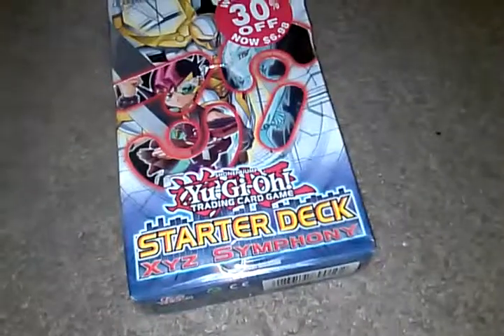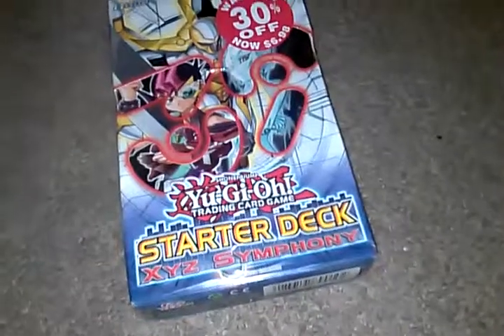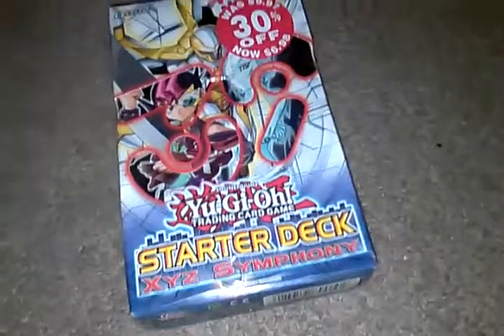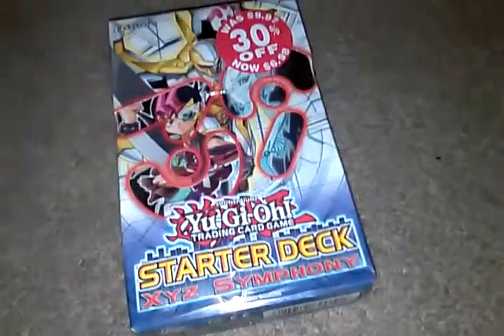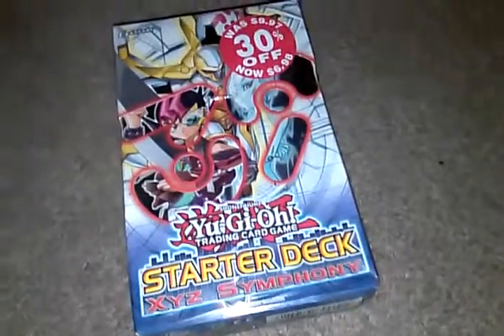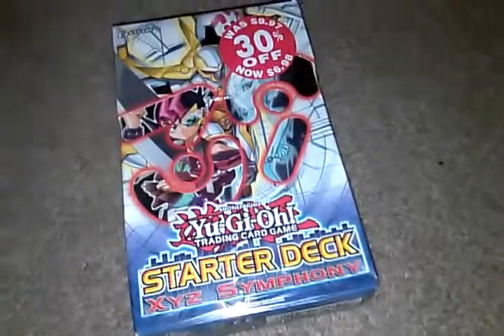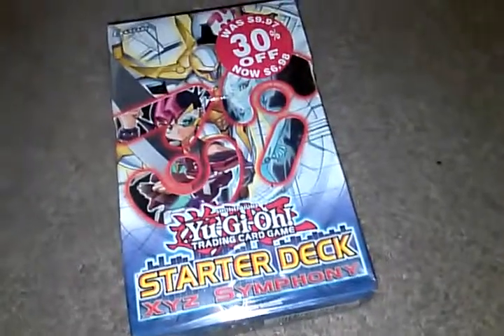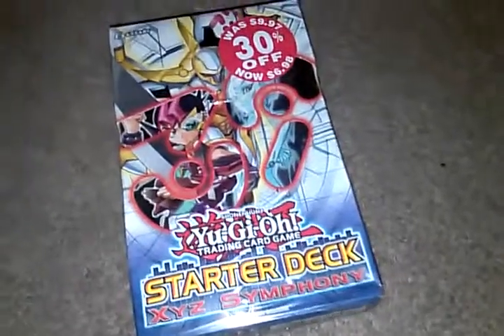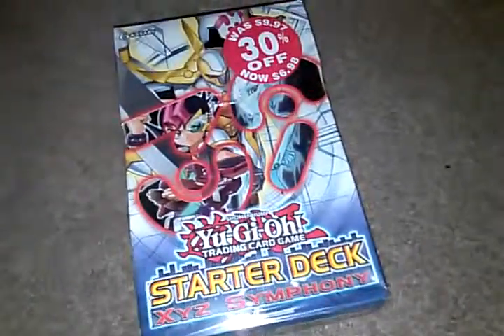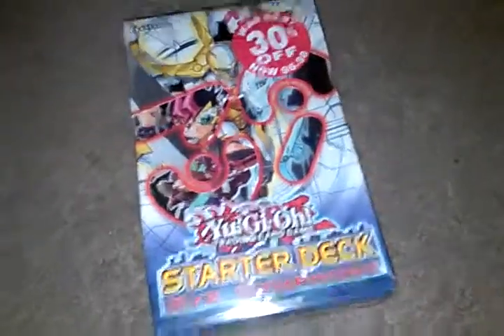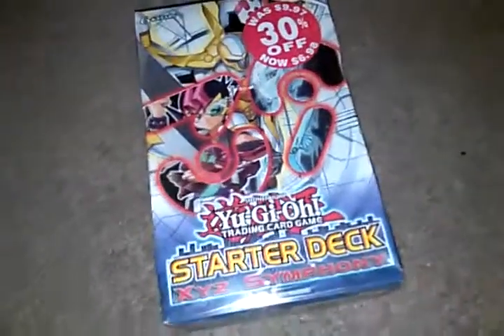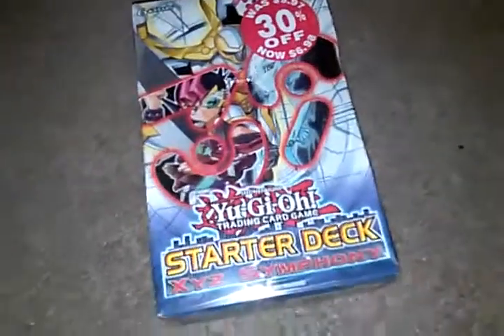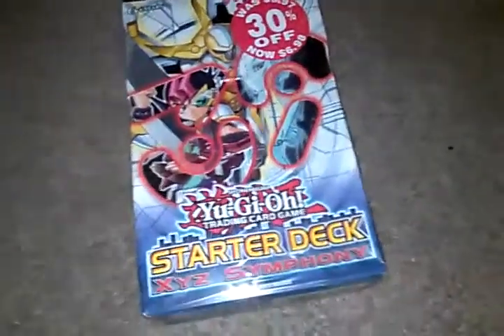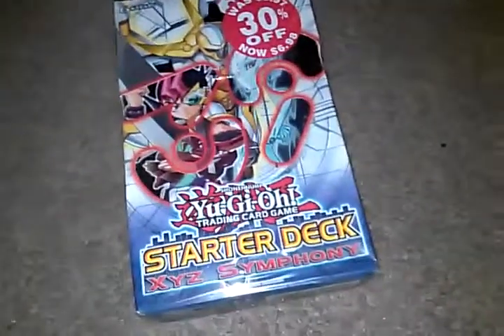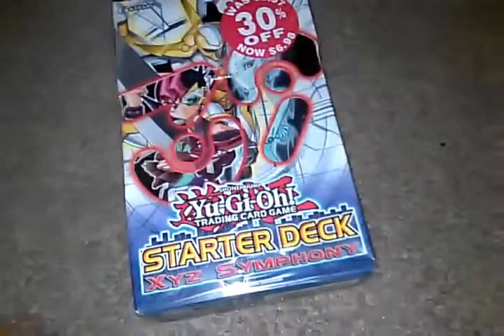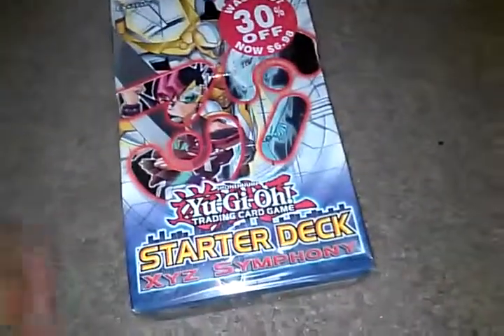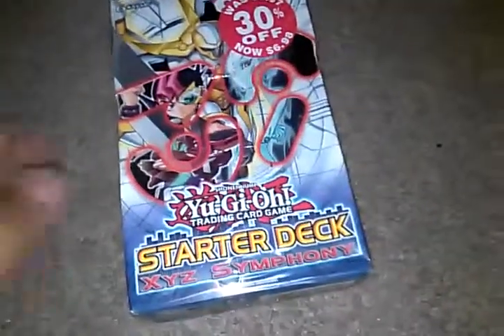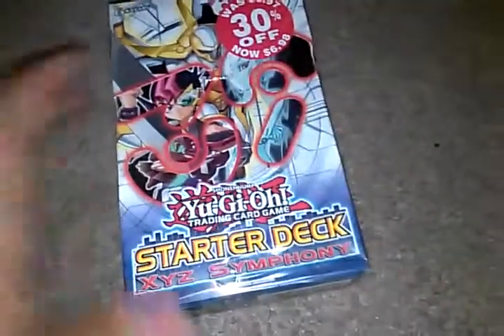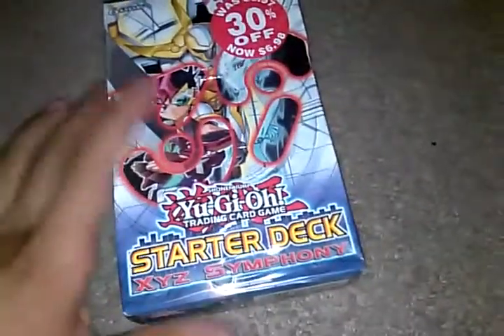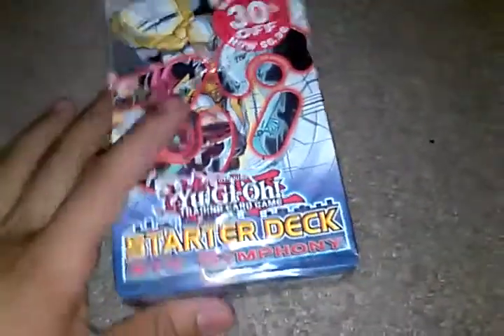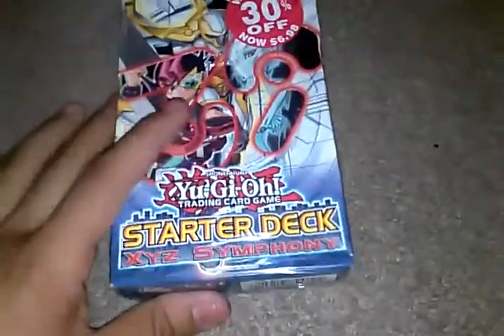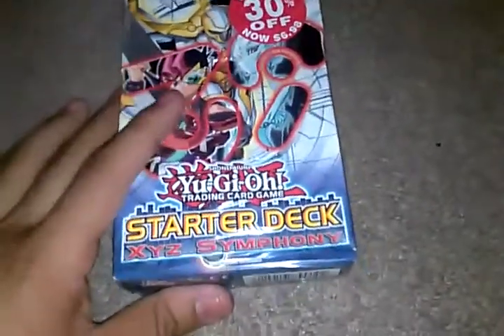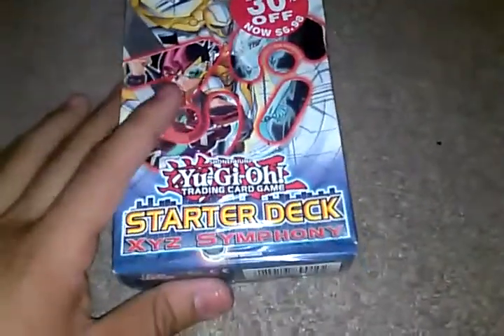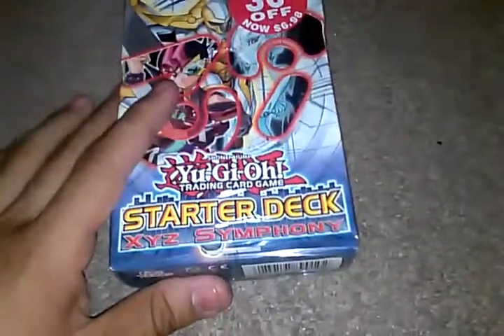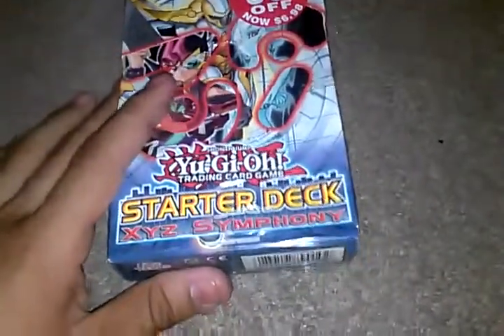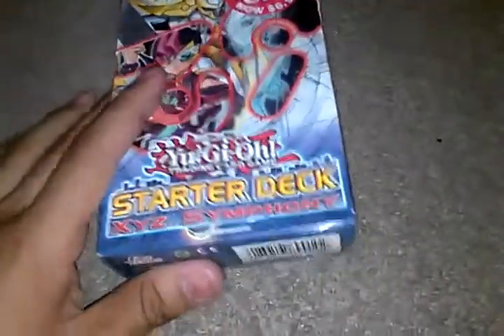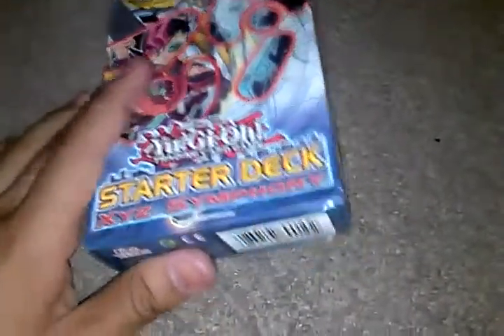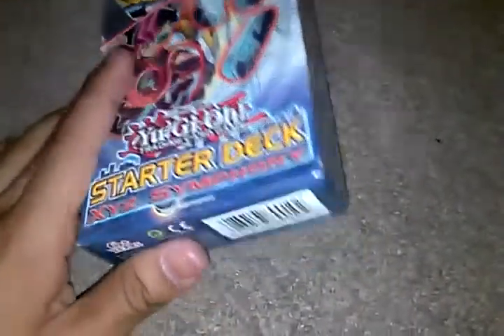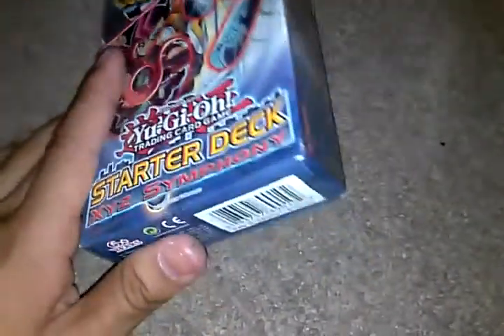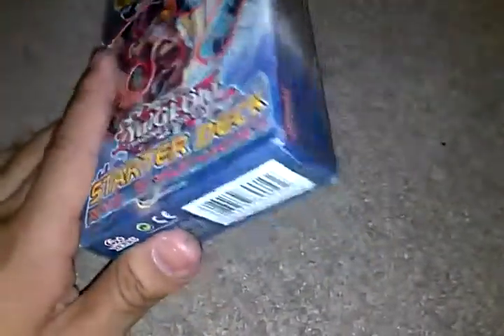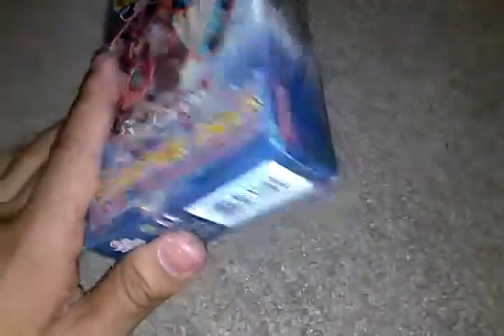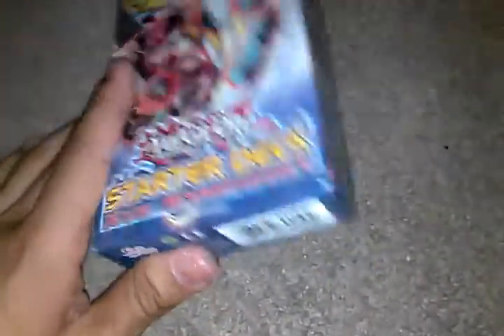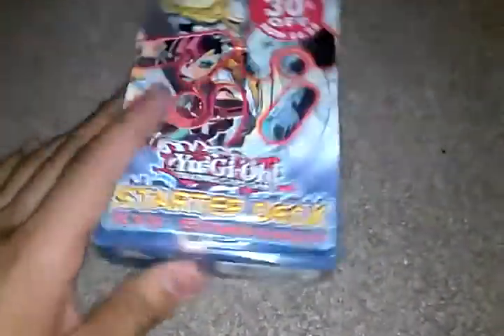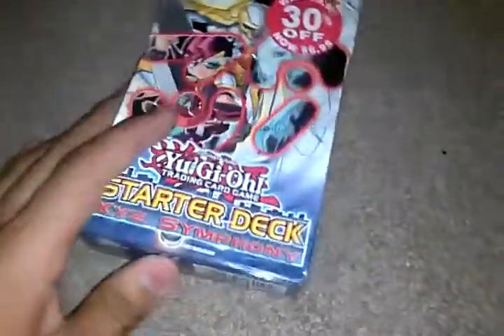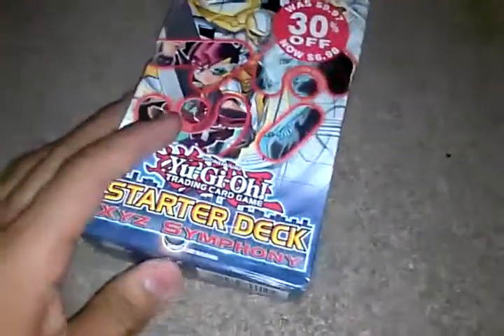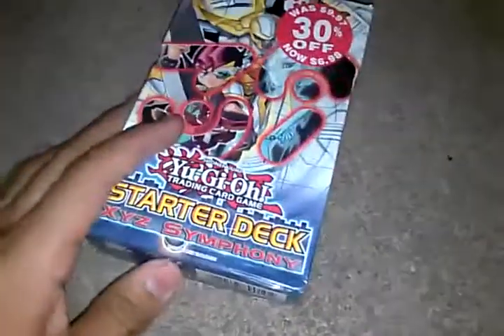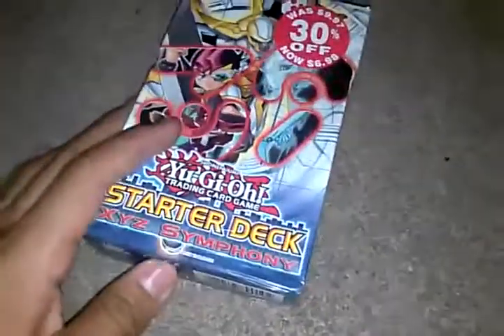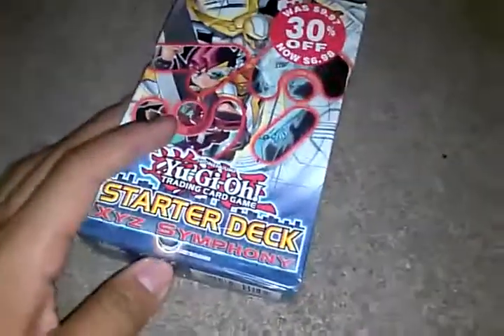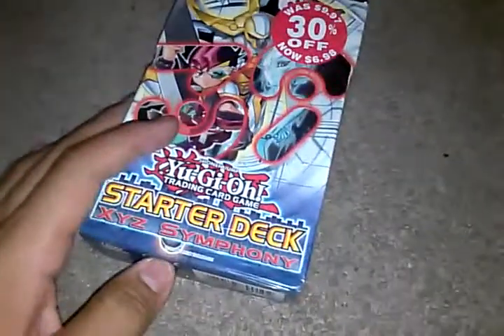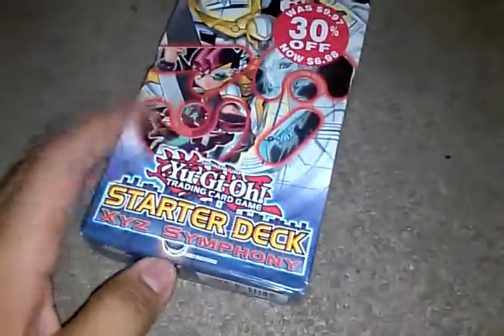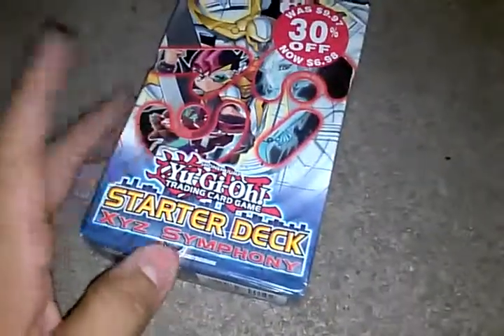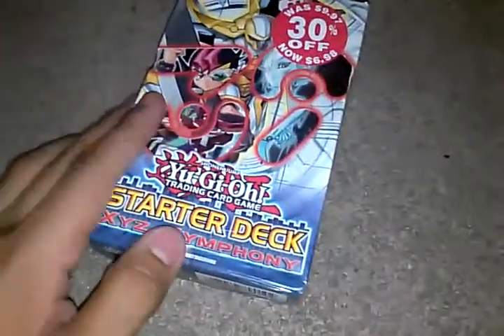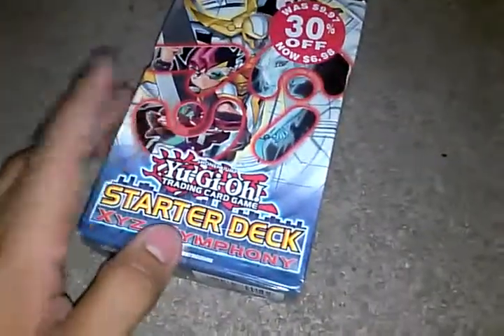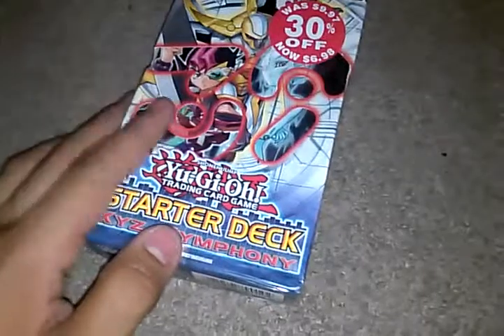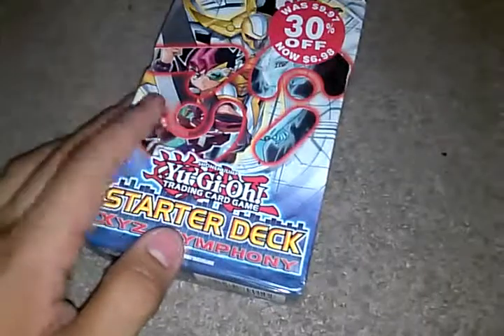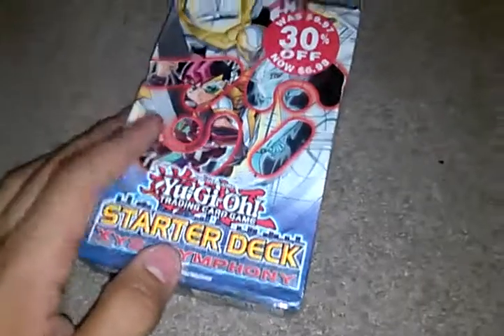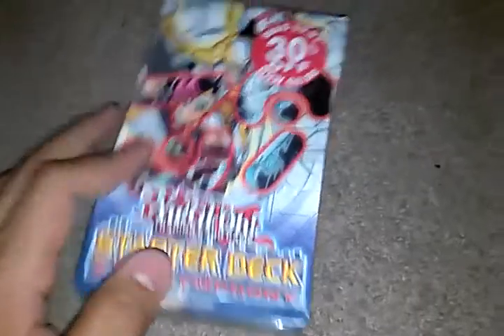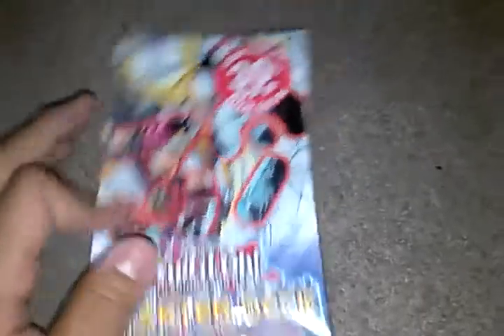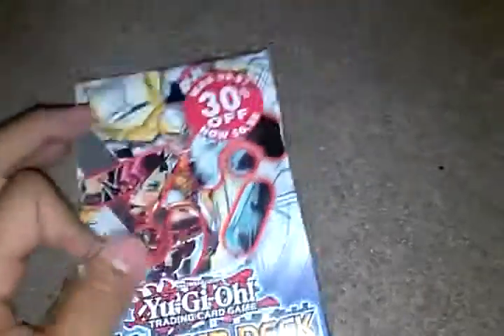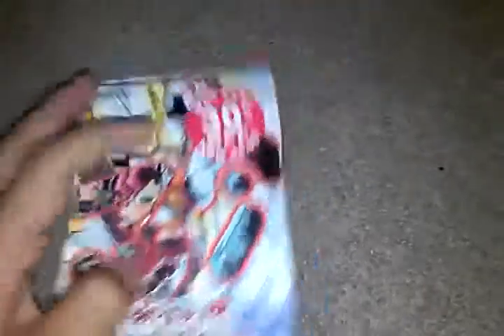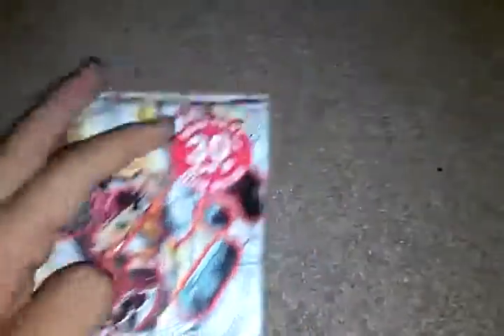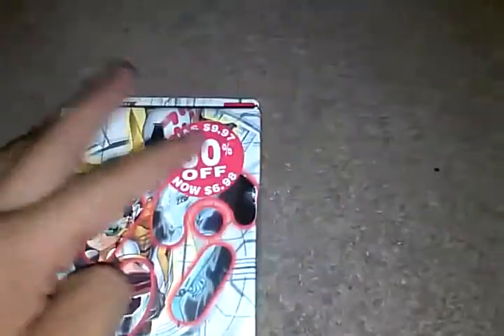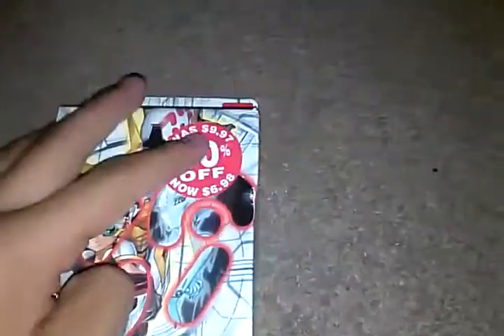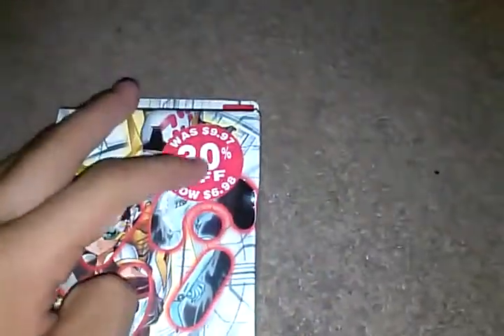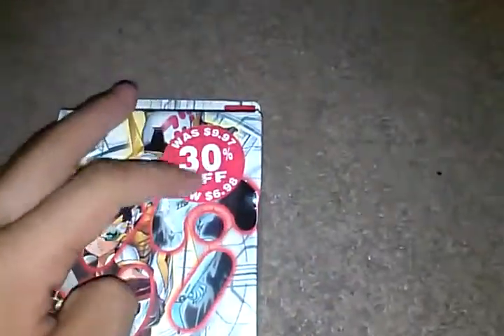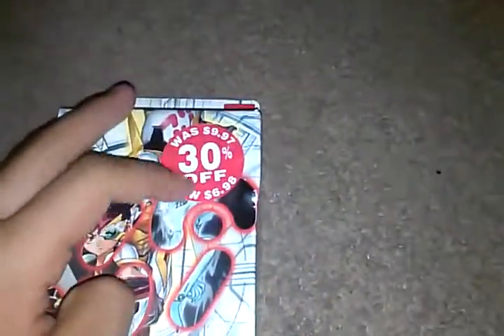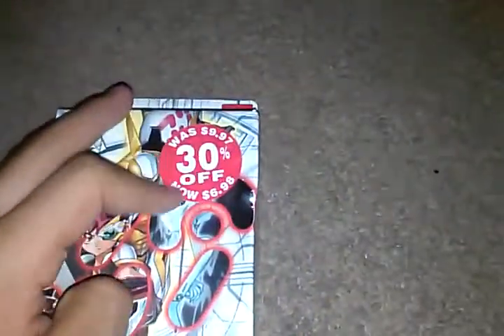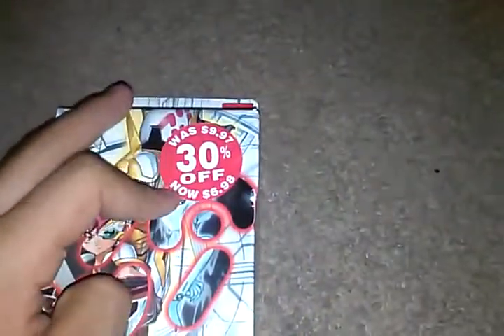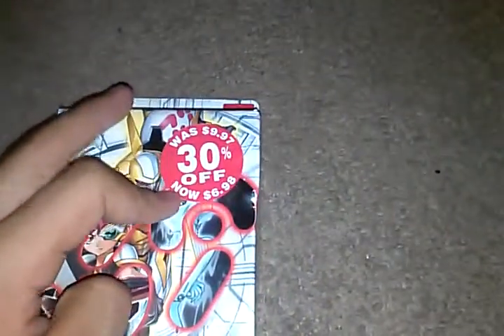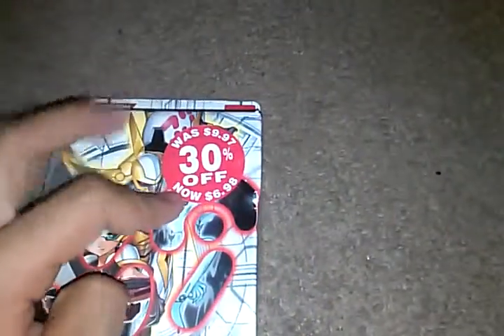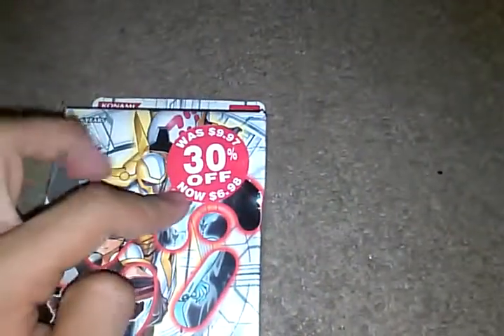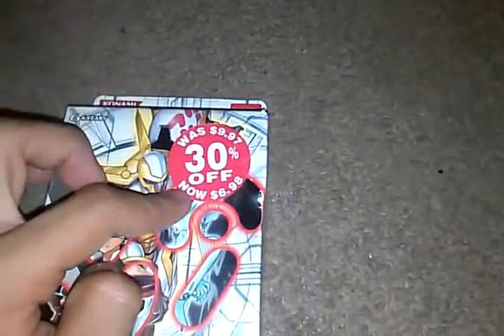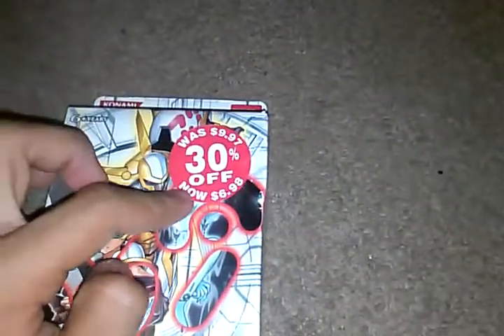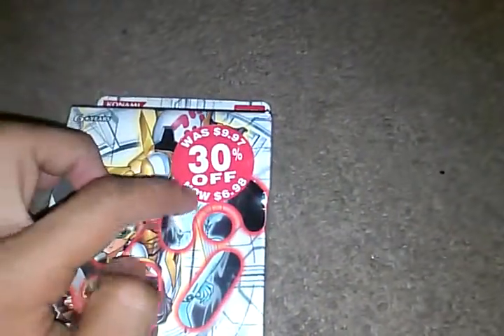Hey, what's up YouTube? Today I'll be unboxing, opening this right here. Got it 30% off.